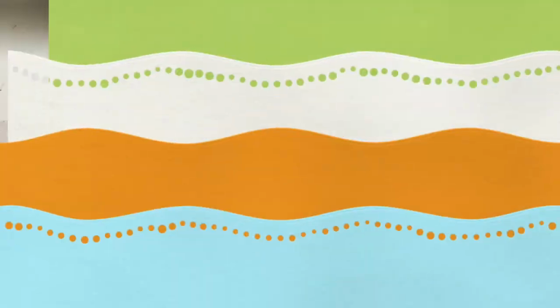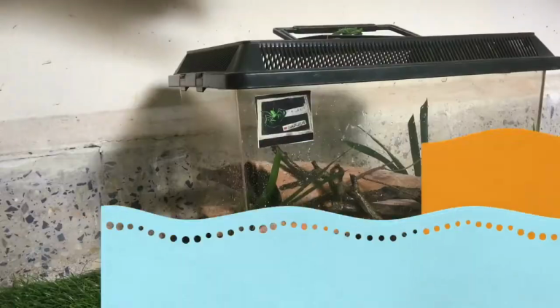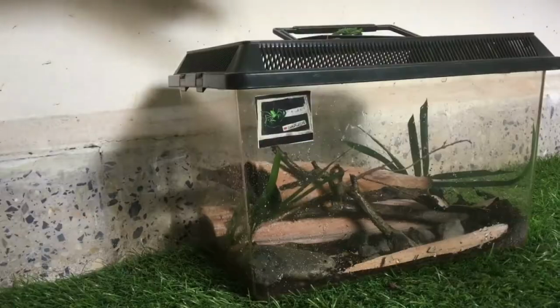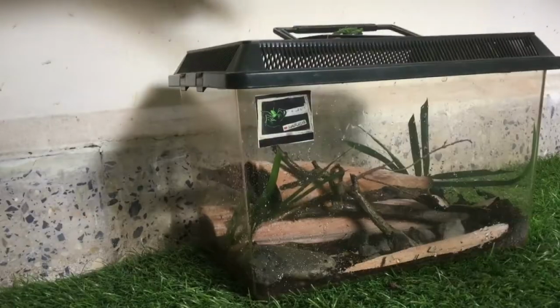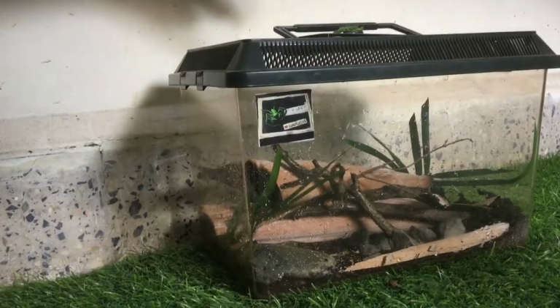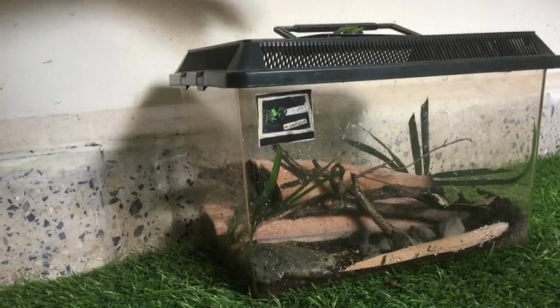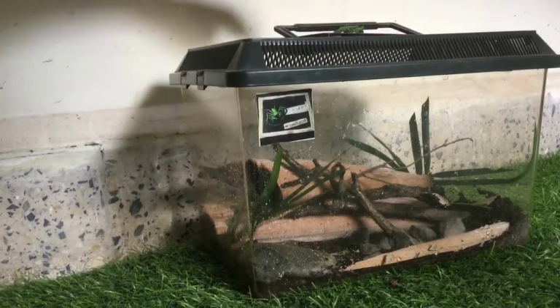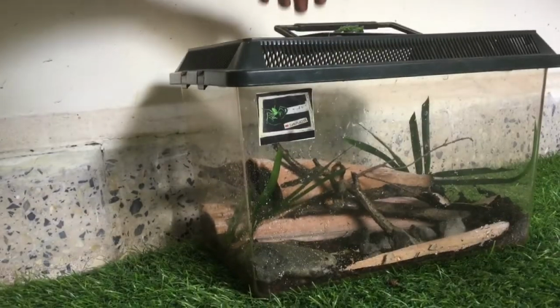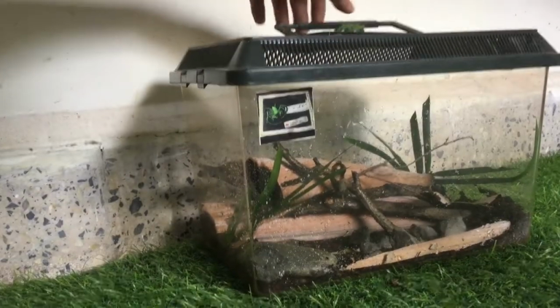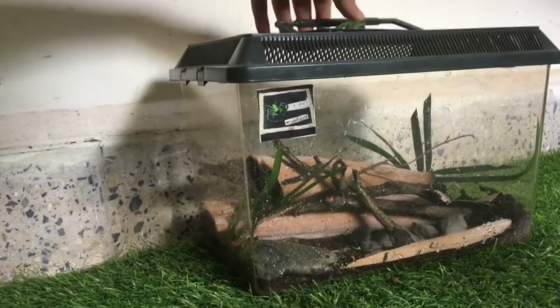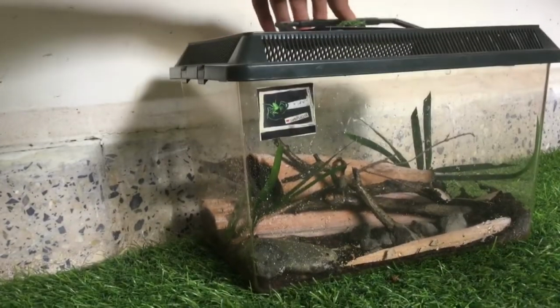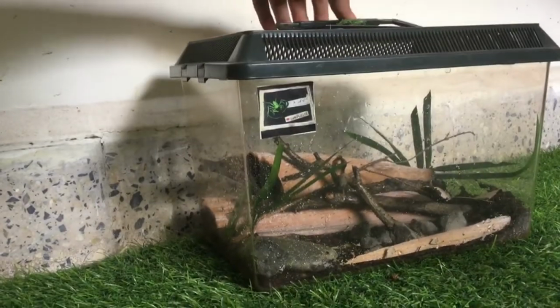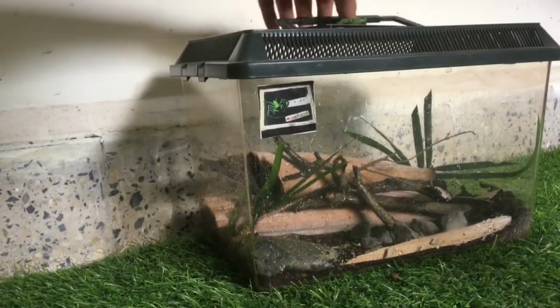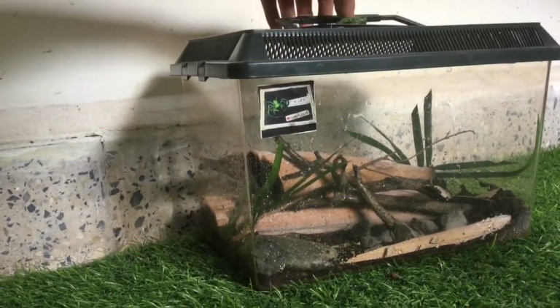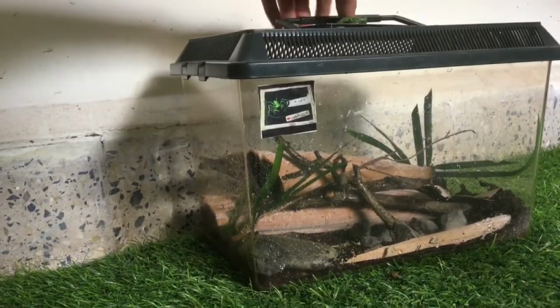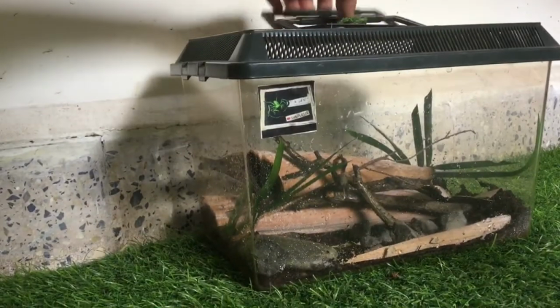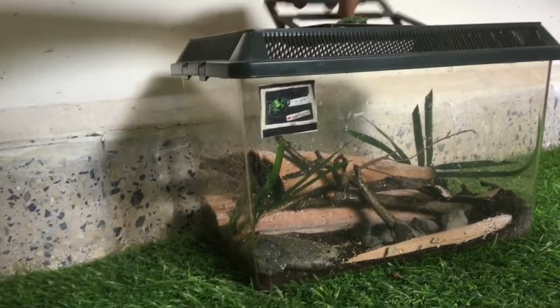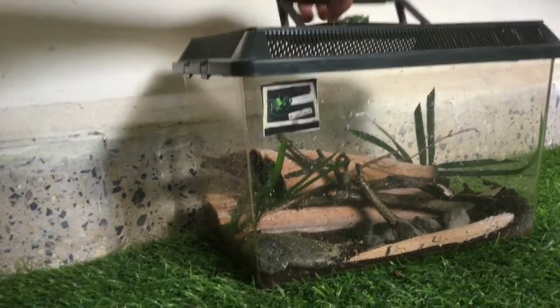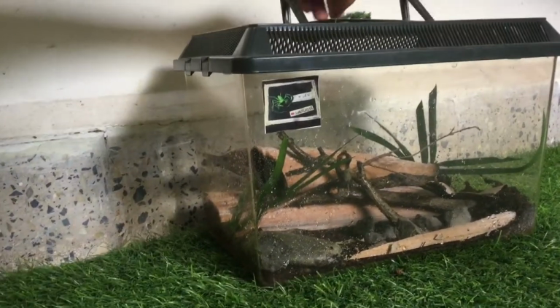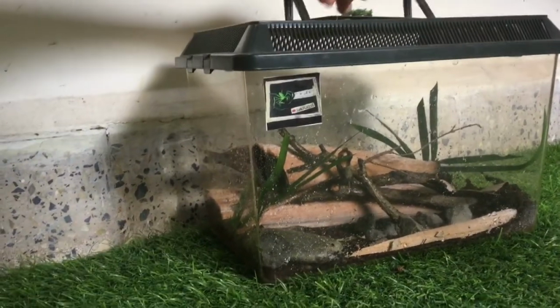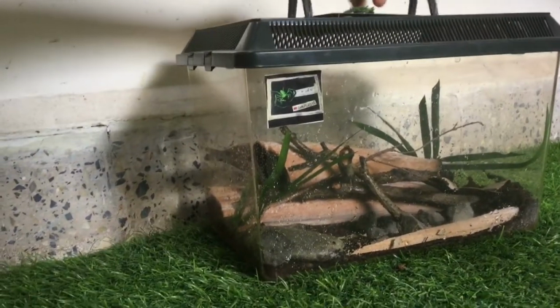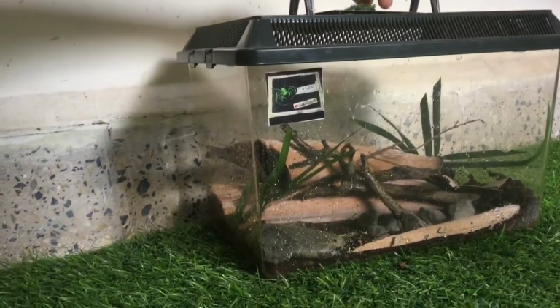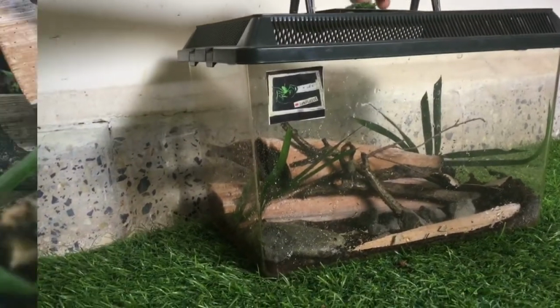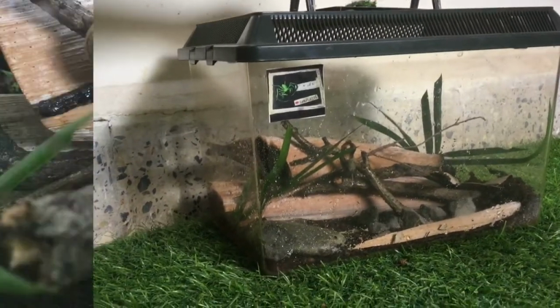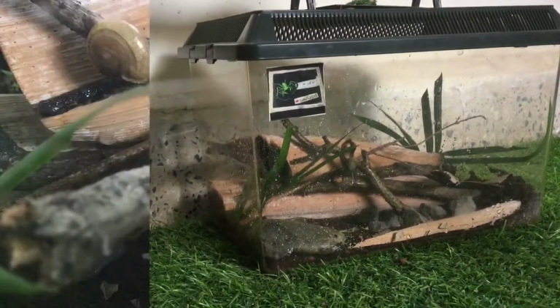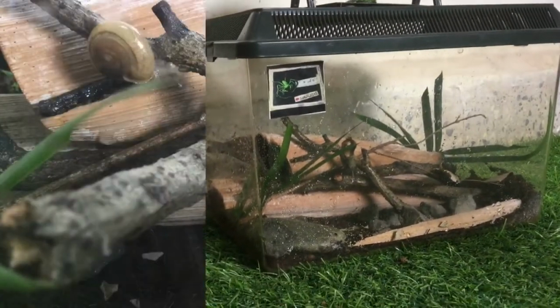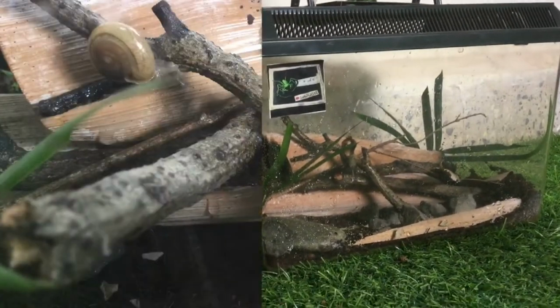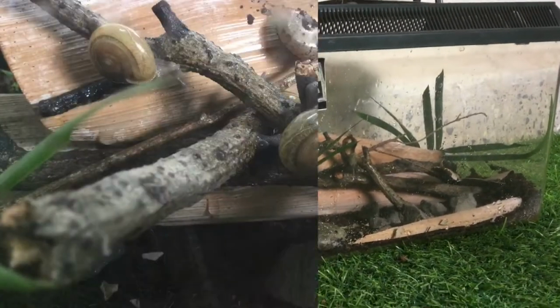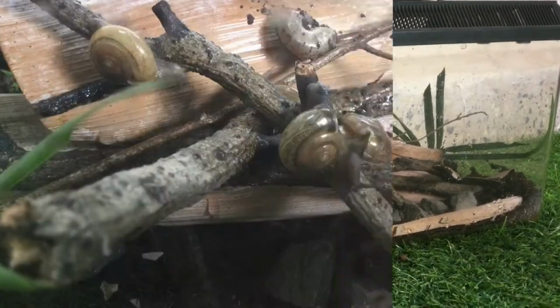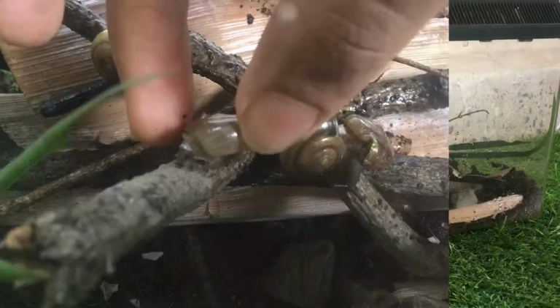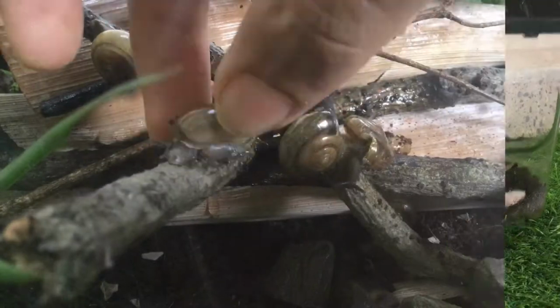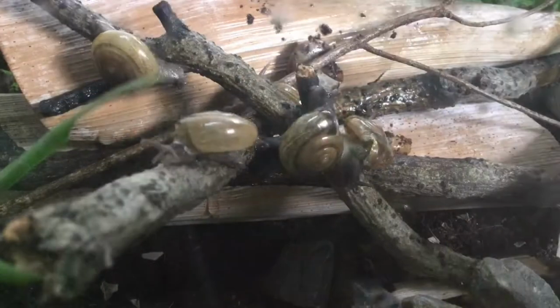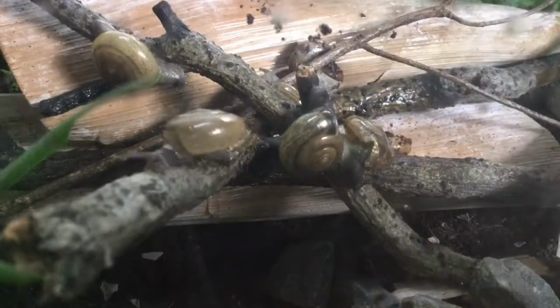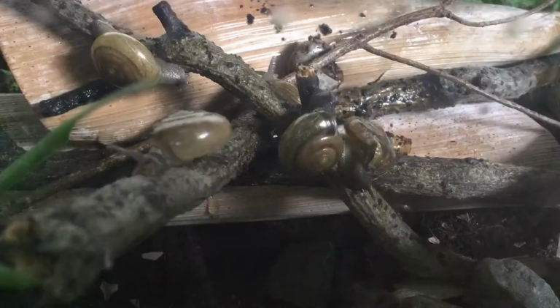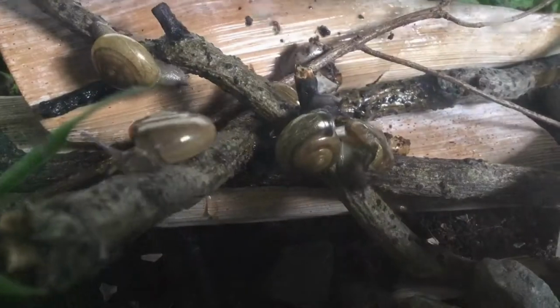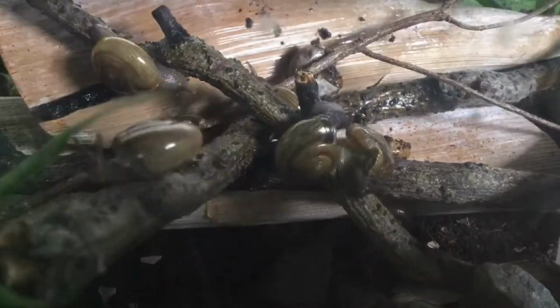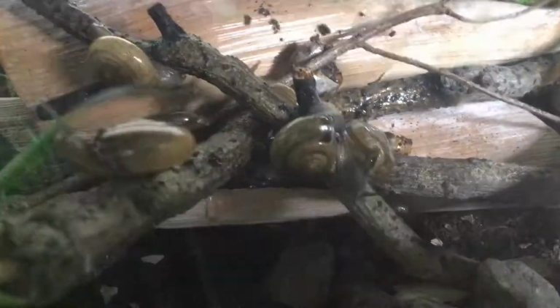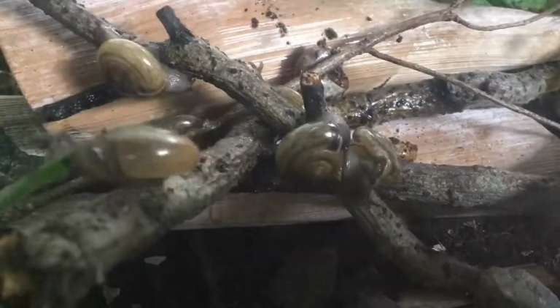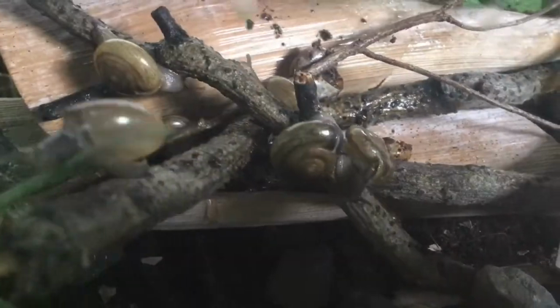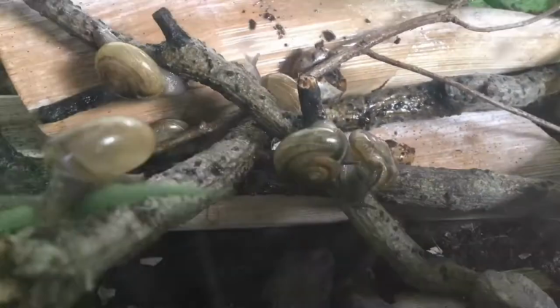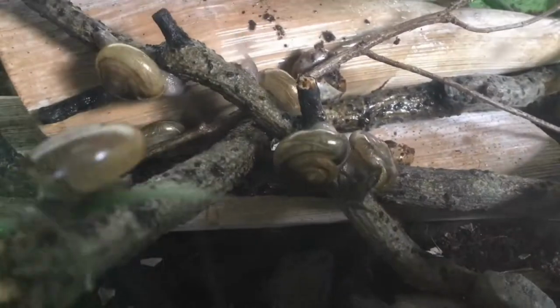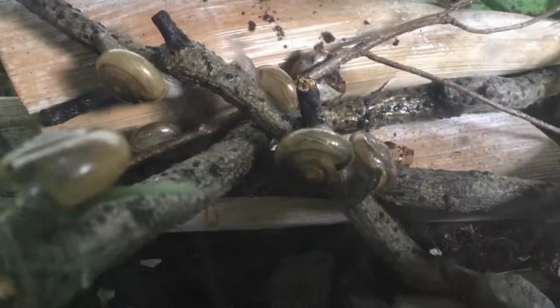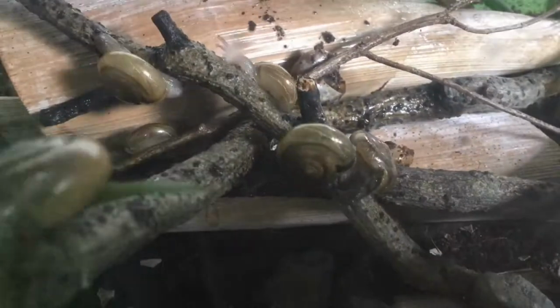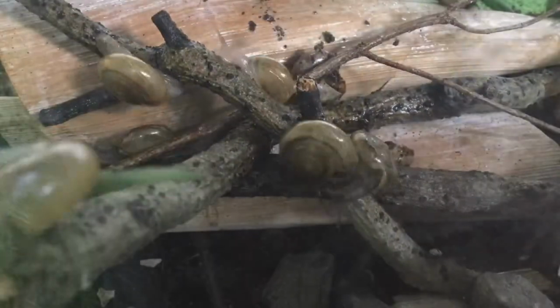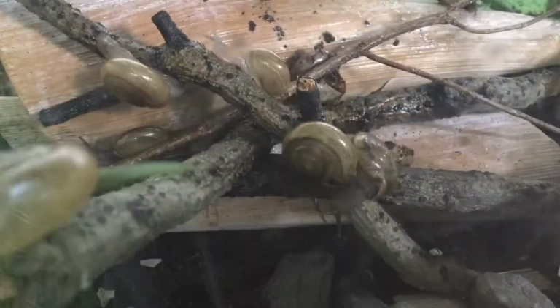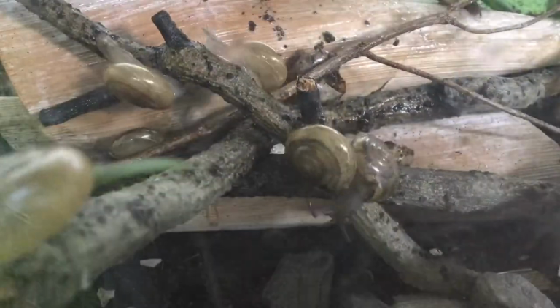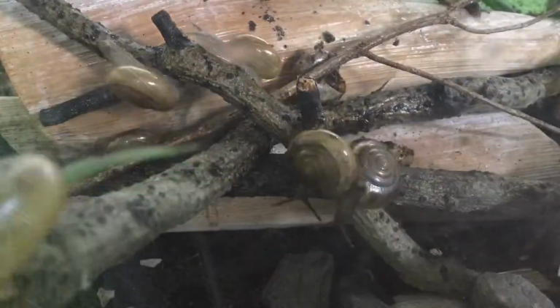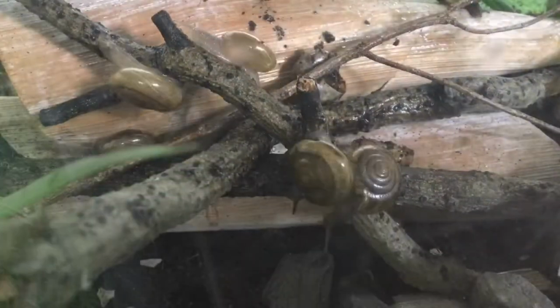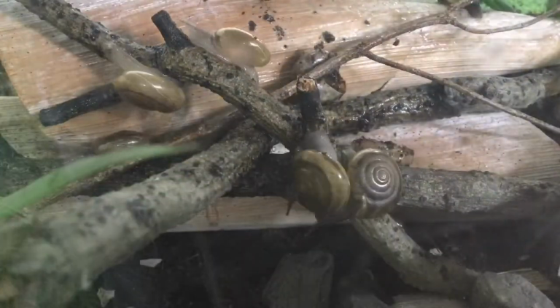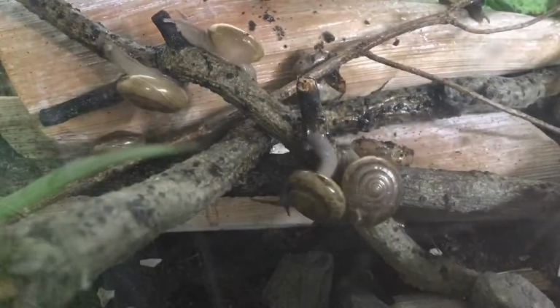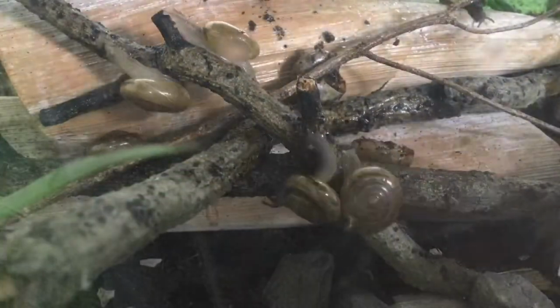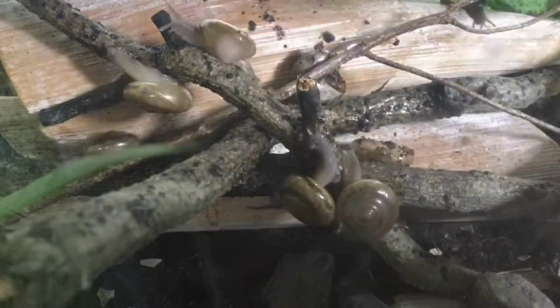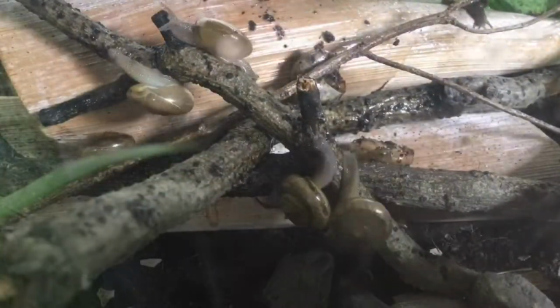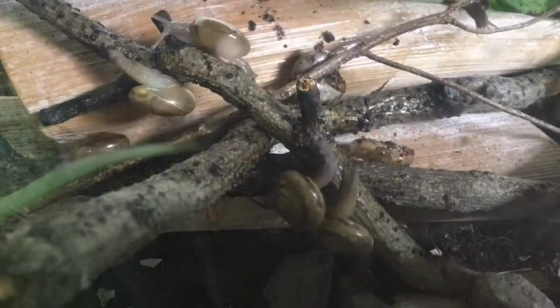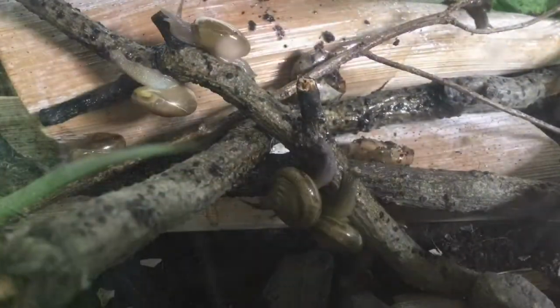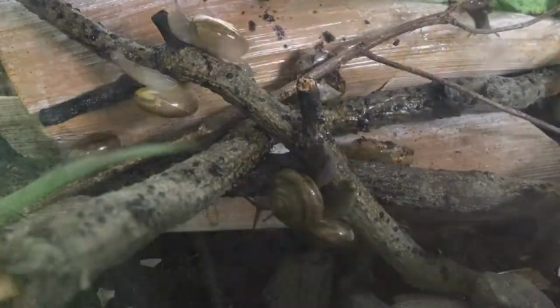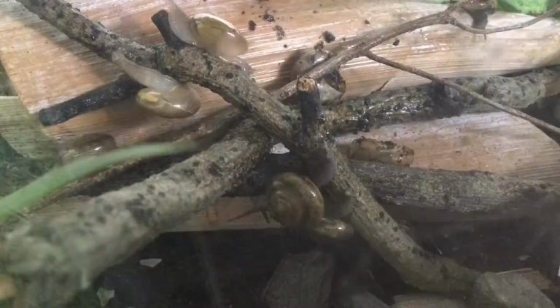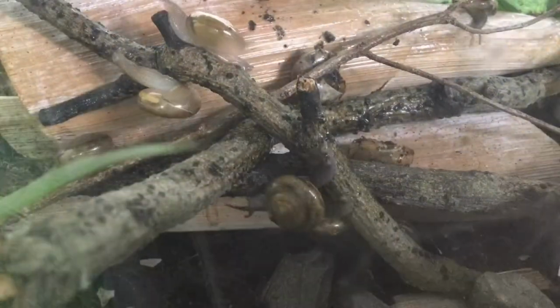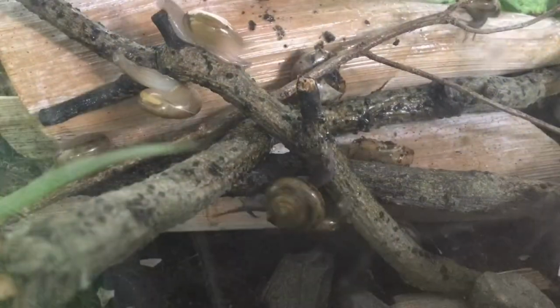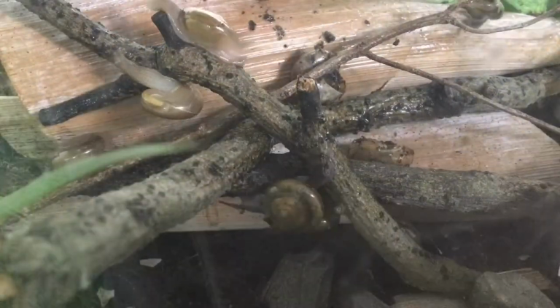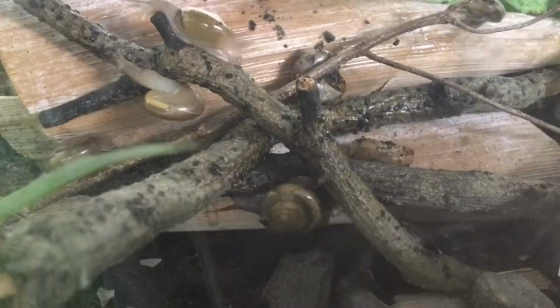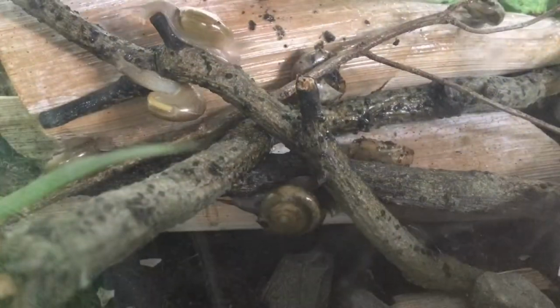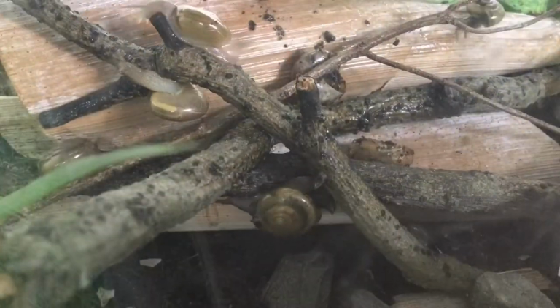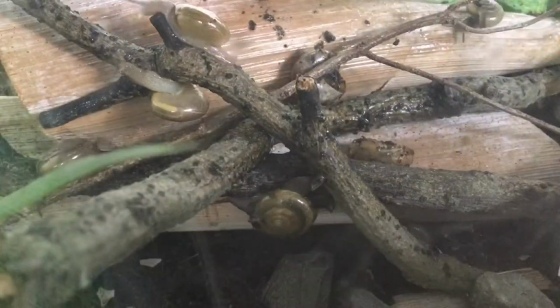Time to put the snails inside their terrarium. This is a time-lapse of me putting them inside.